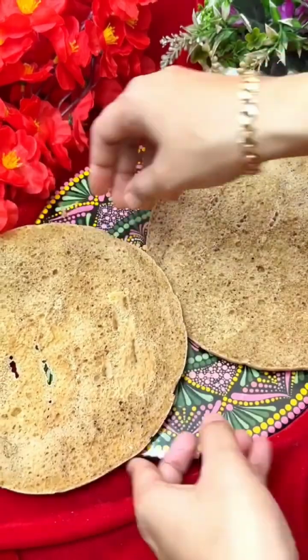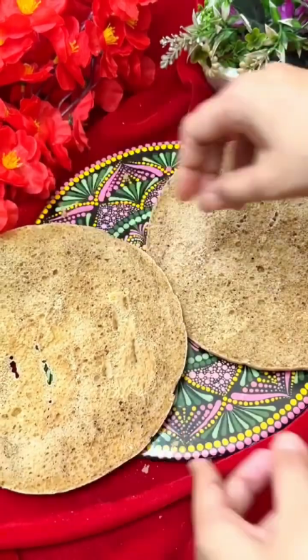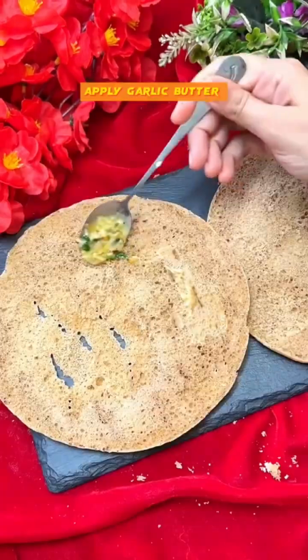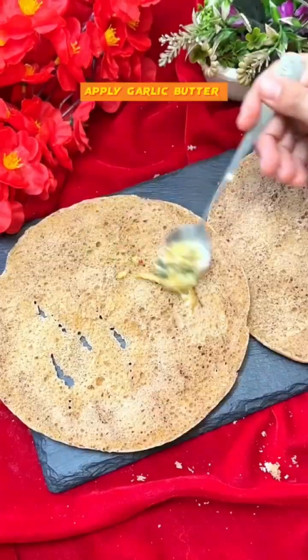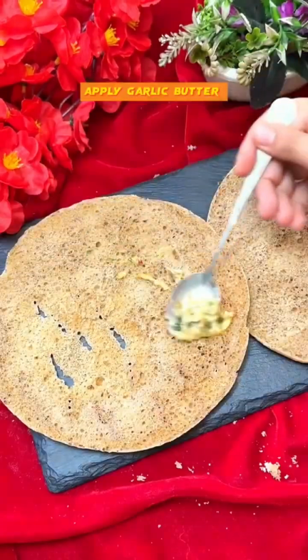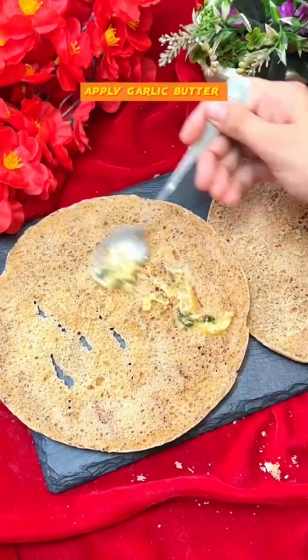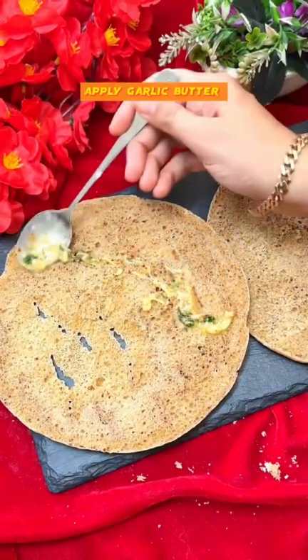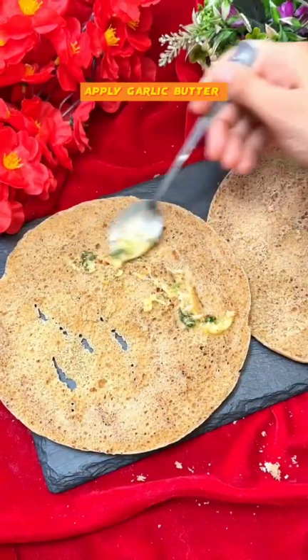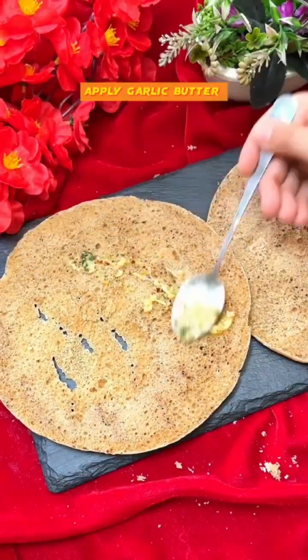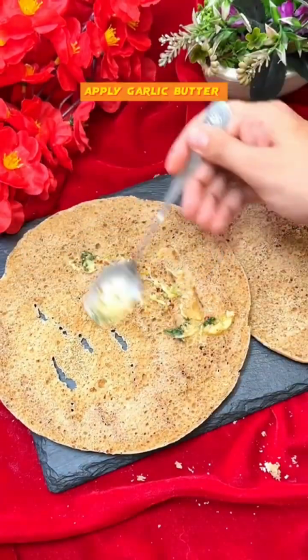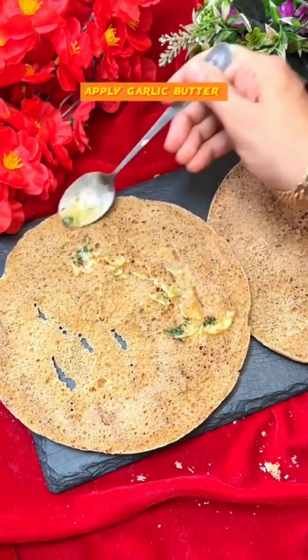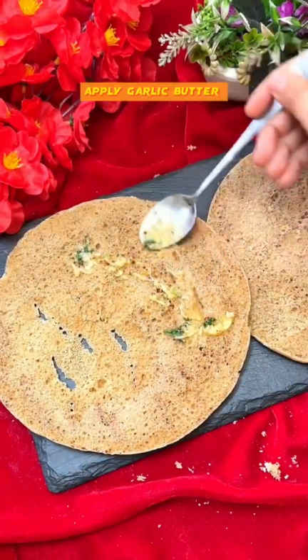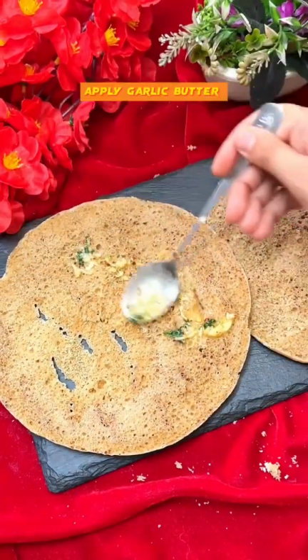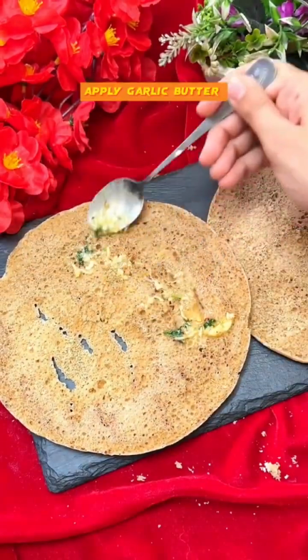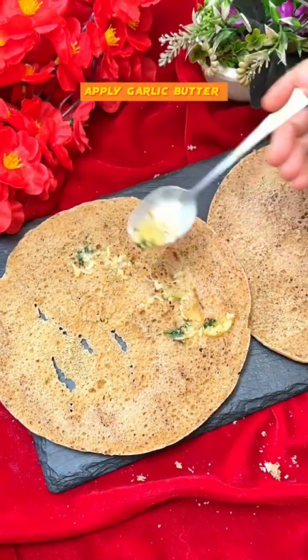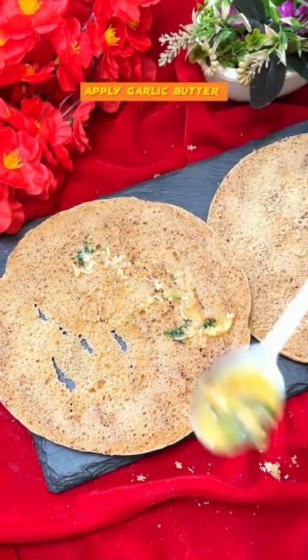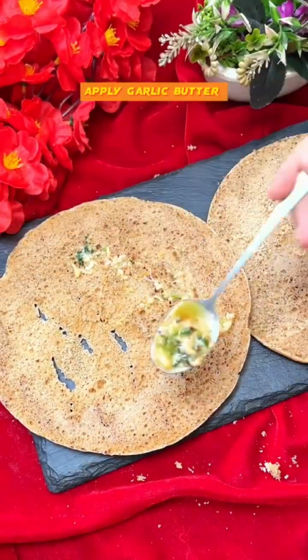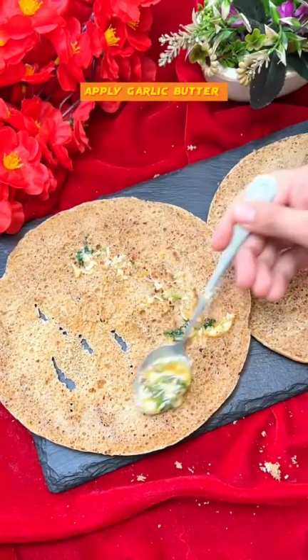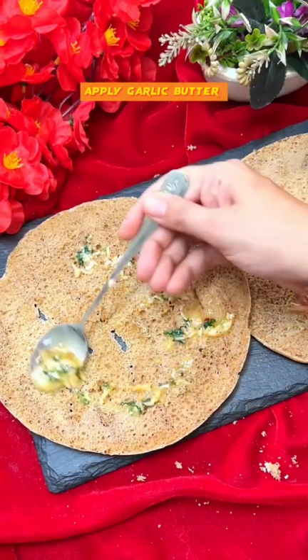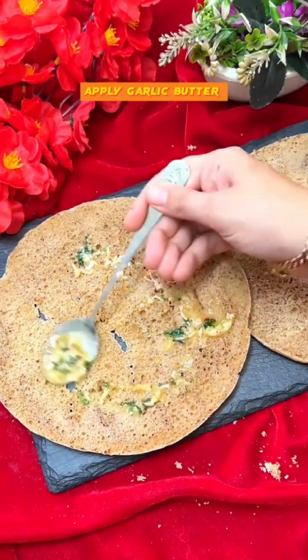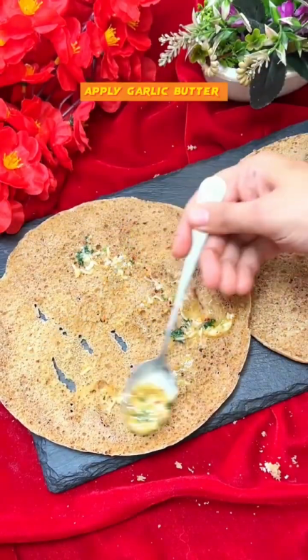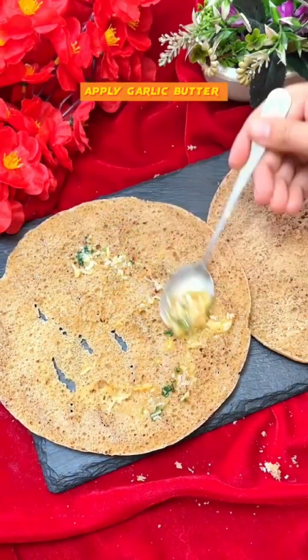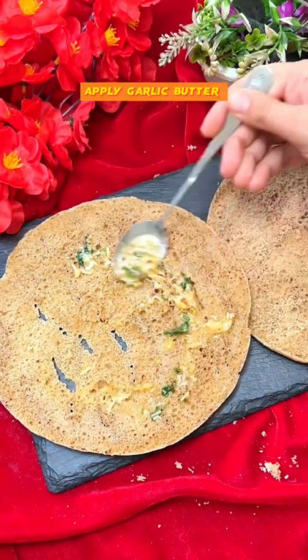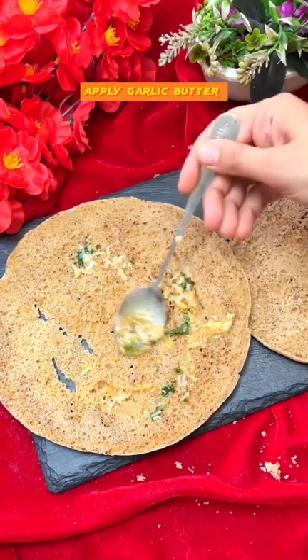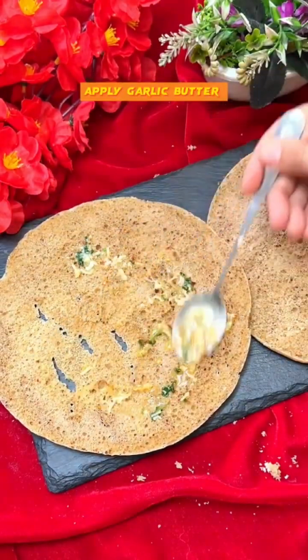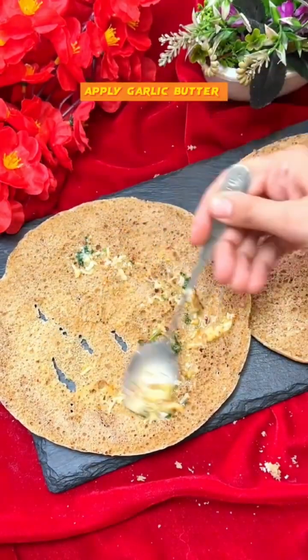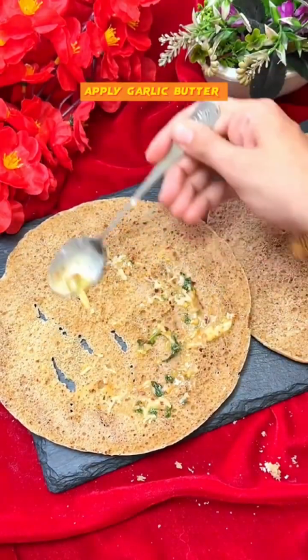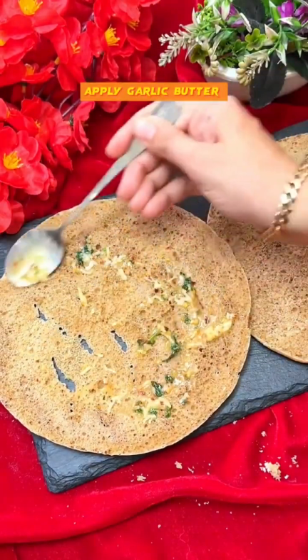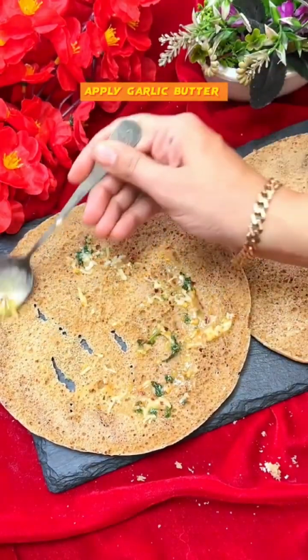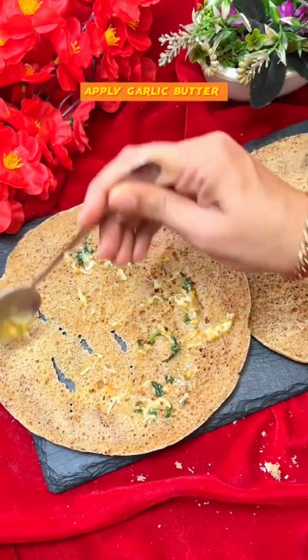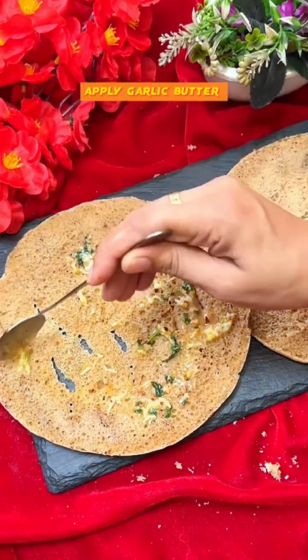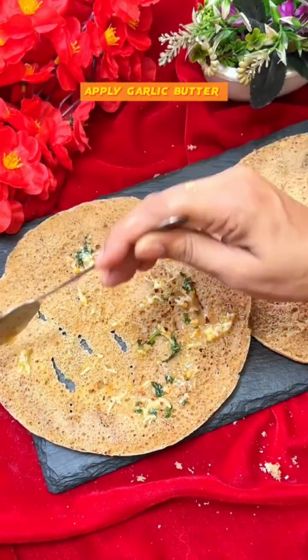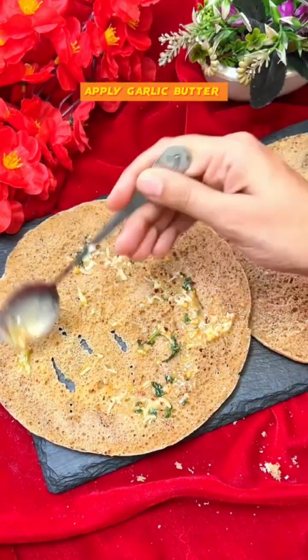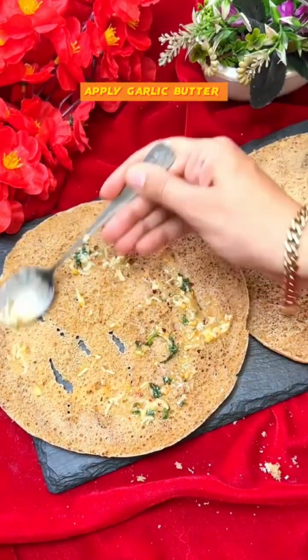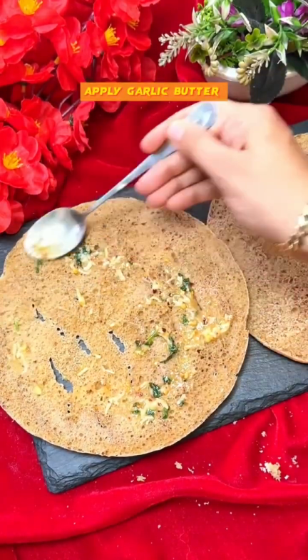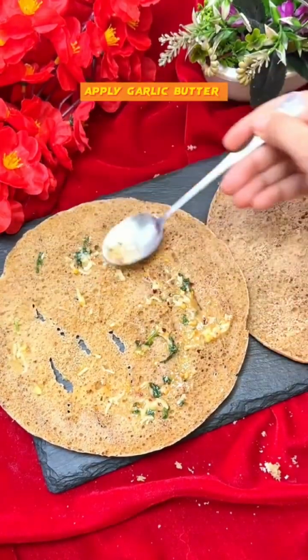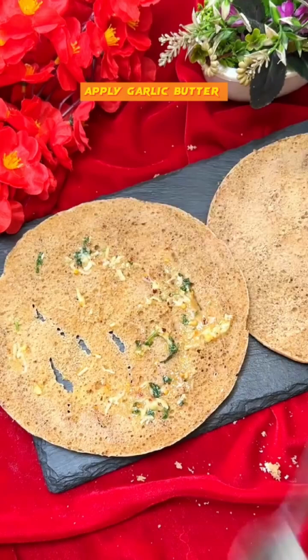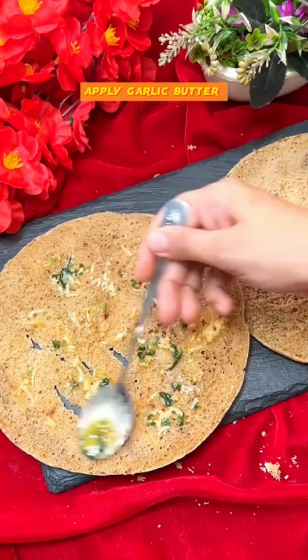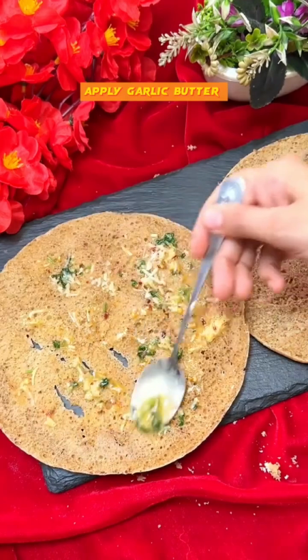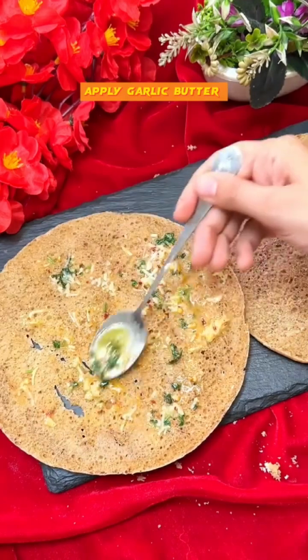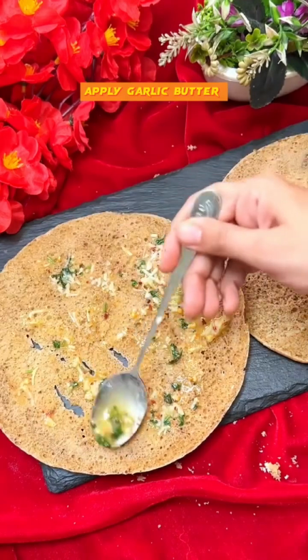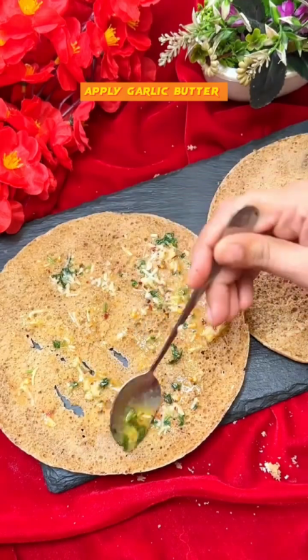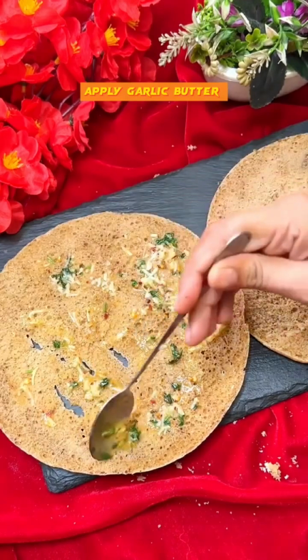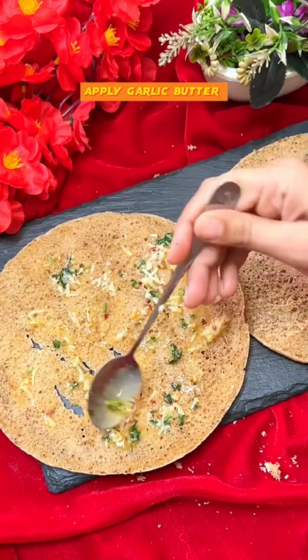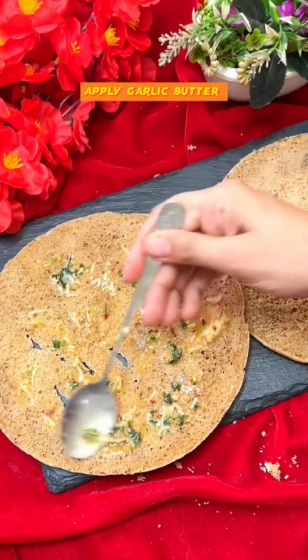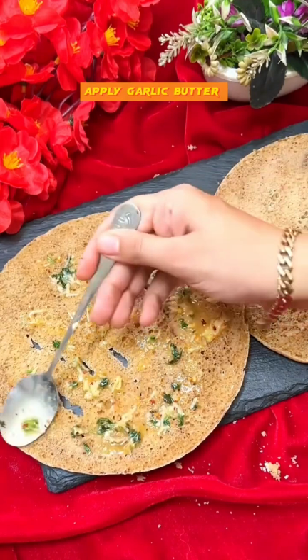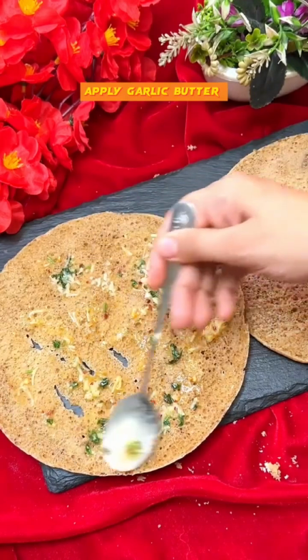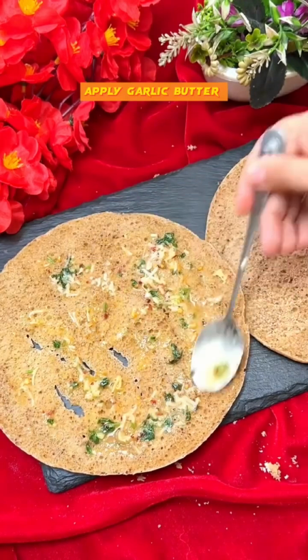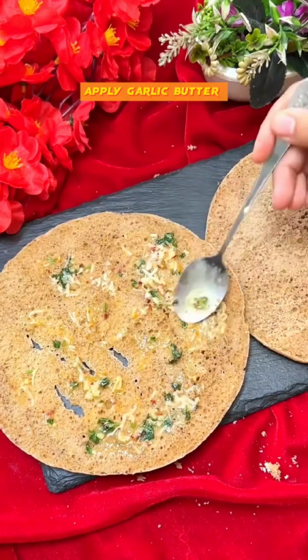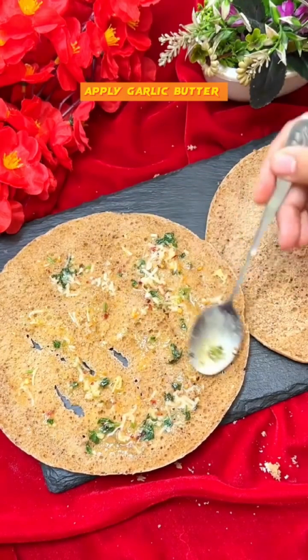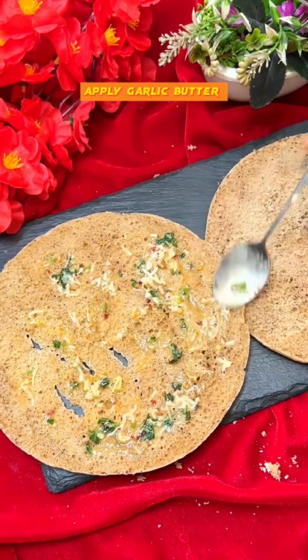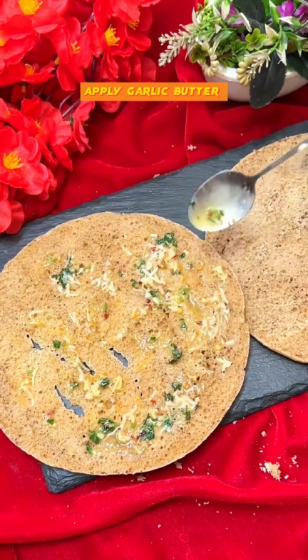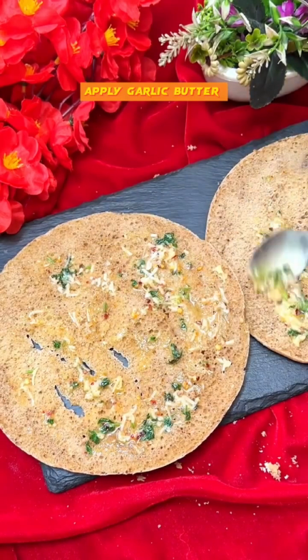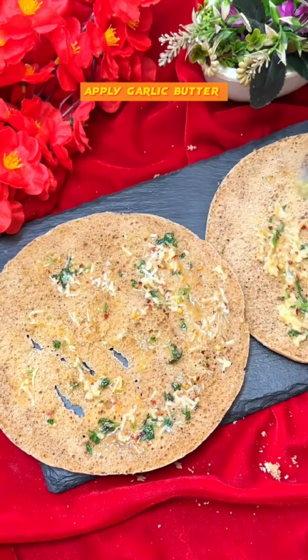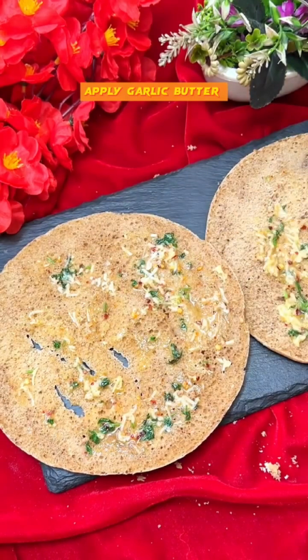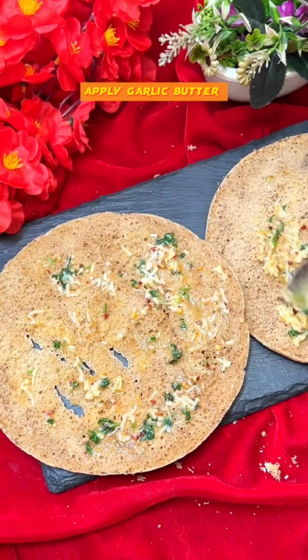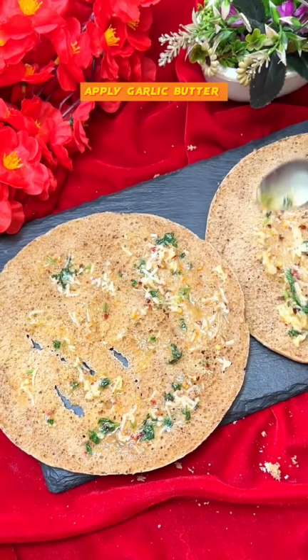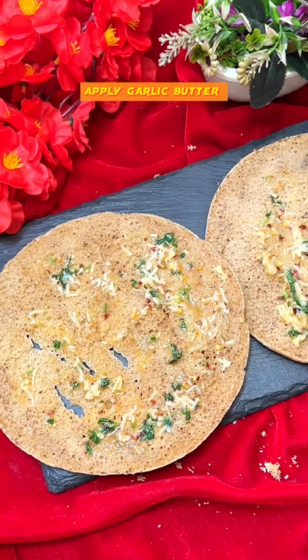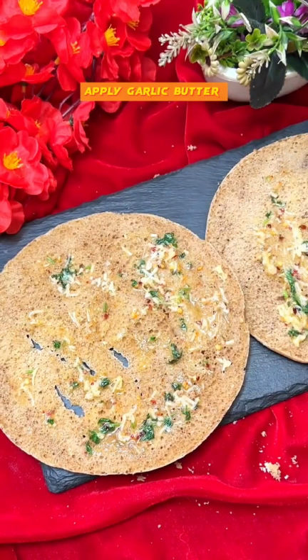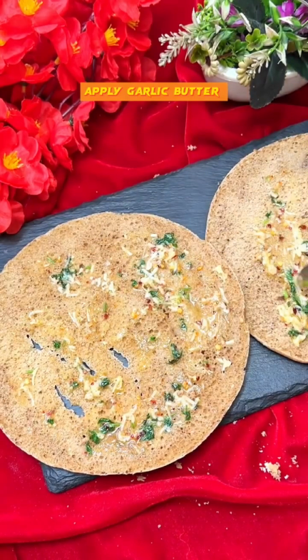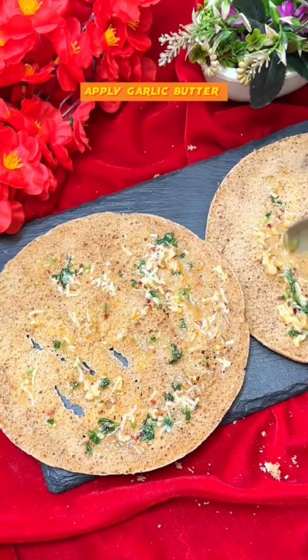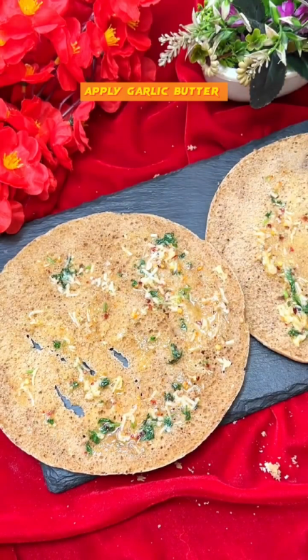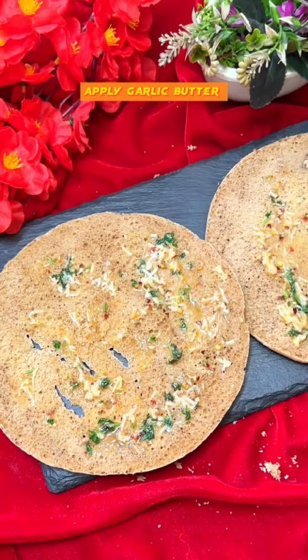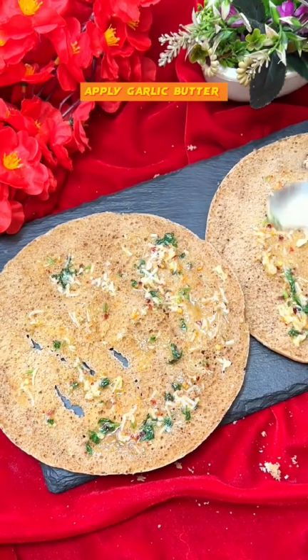First, since the garlic butter is prepared, you have to spread it on both bases.